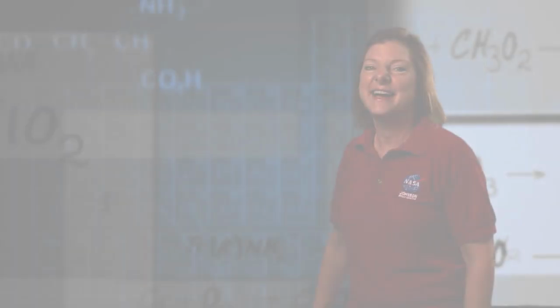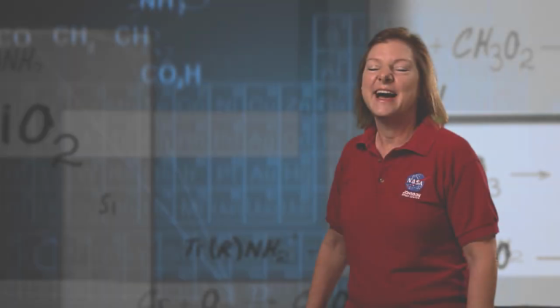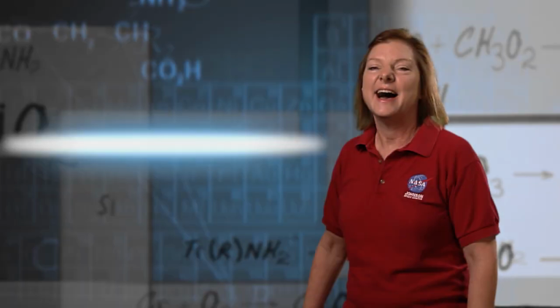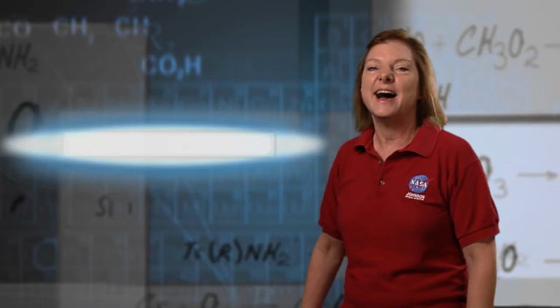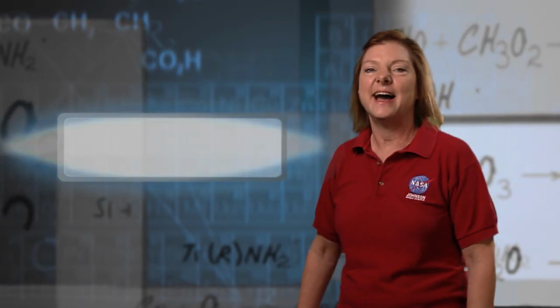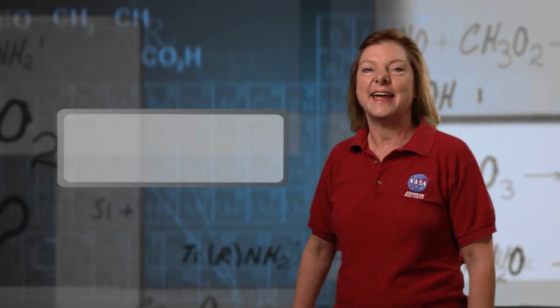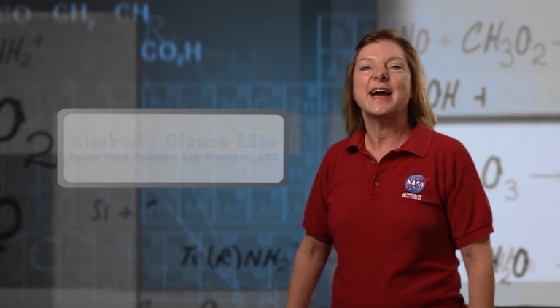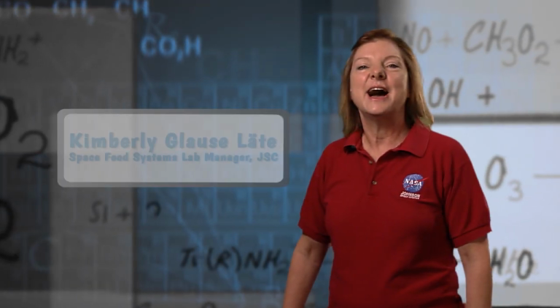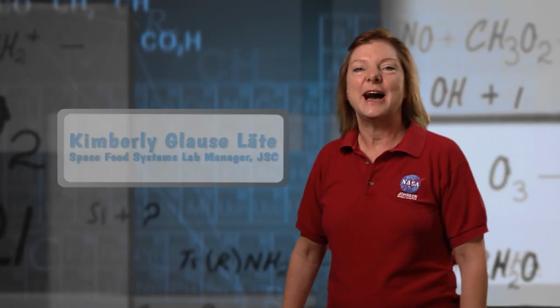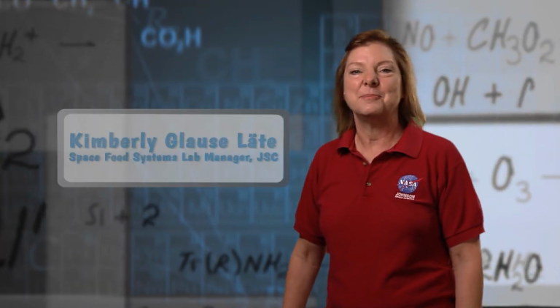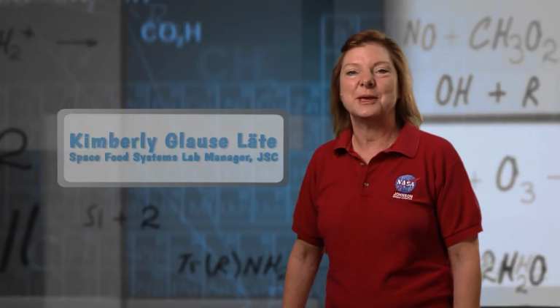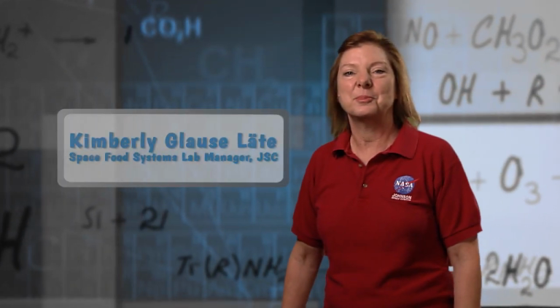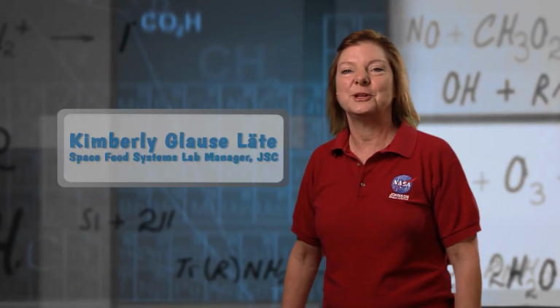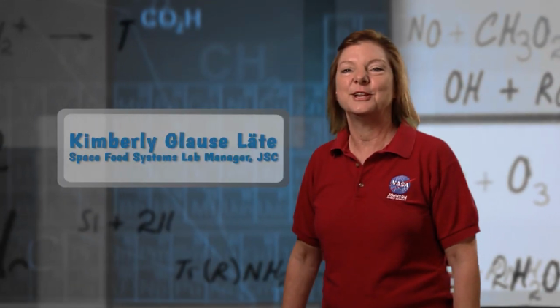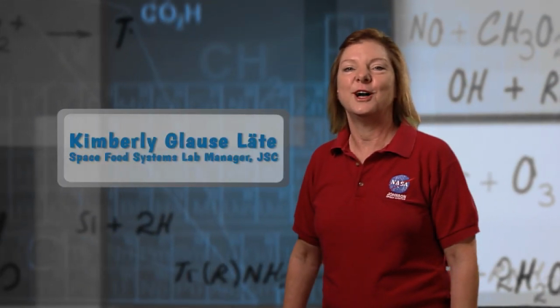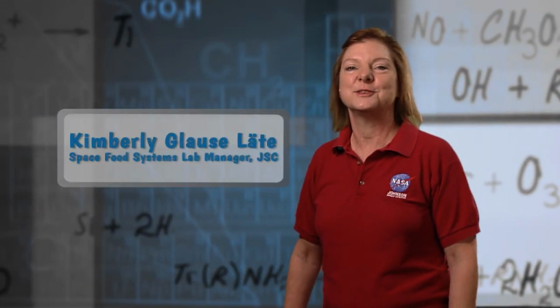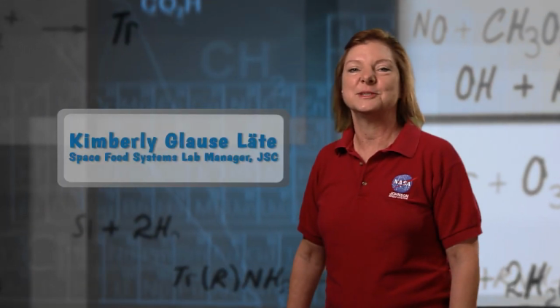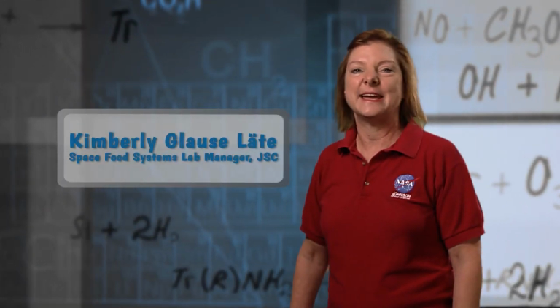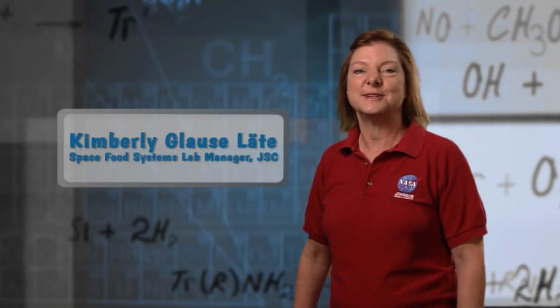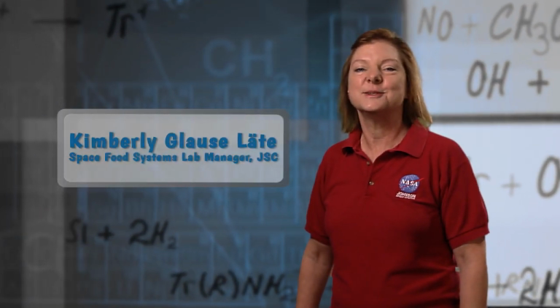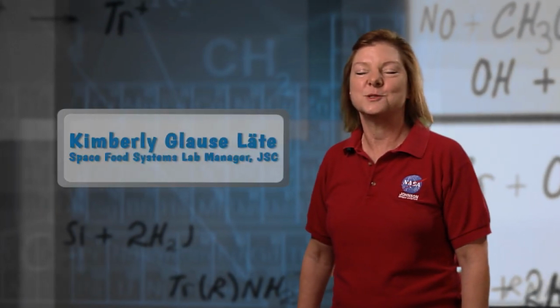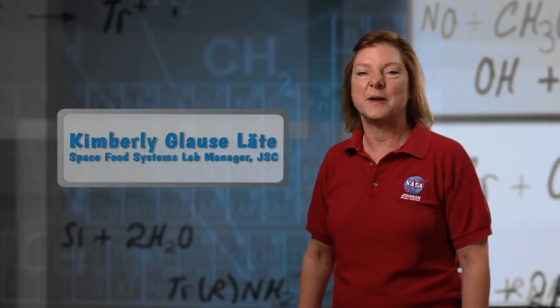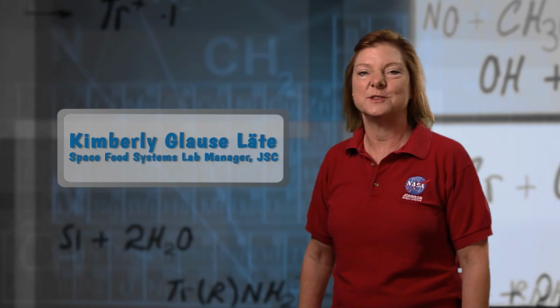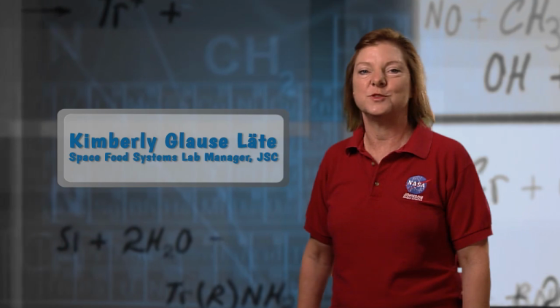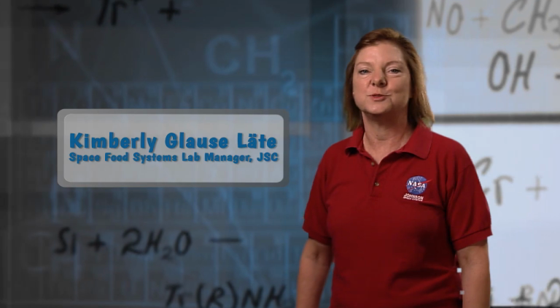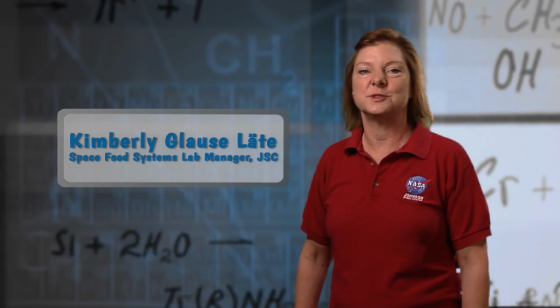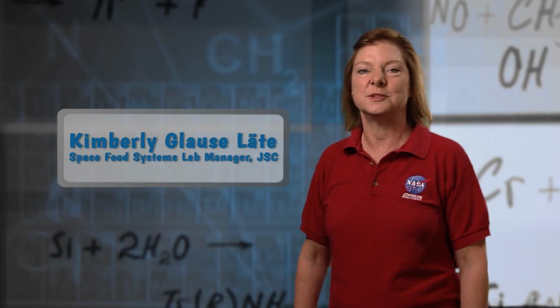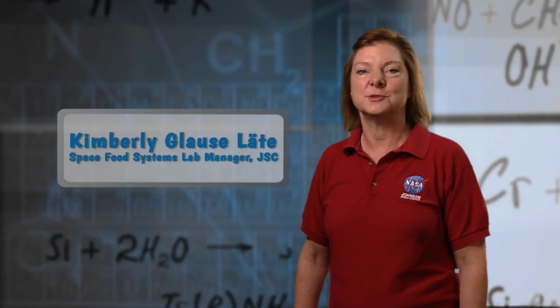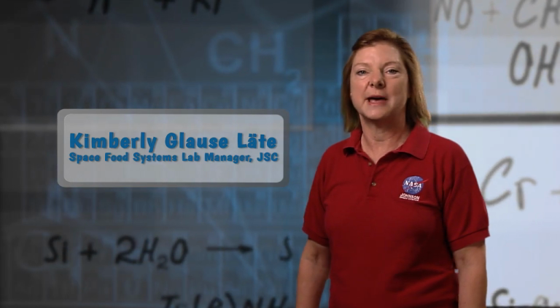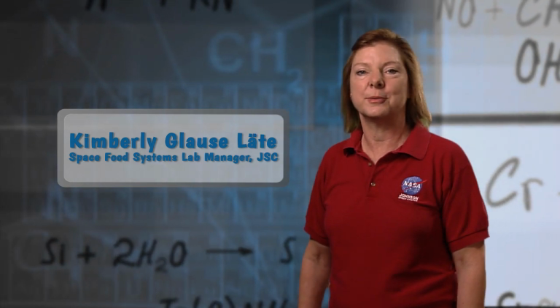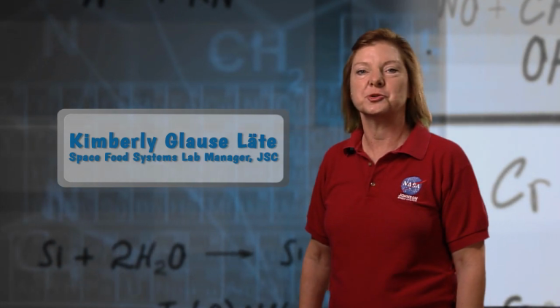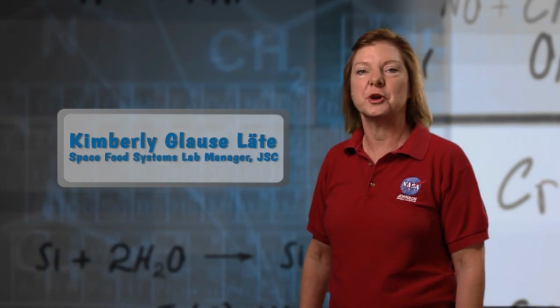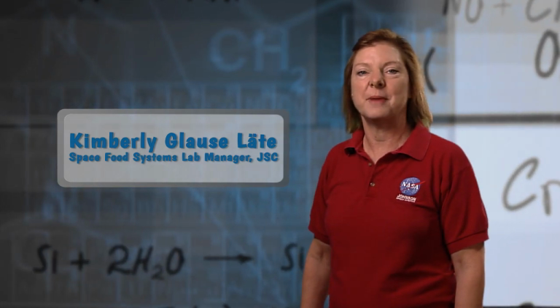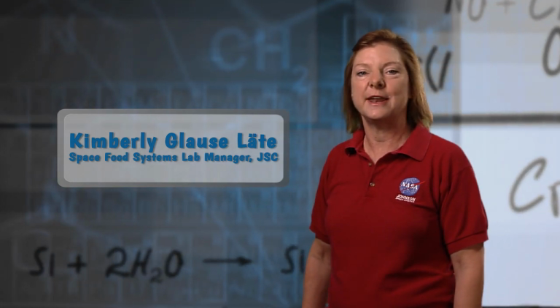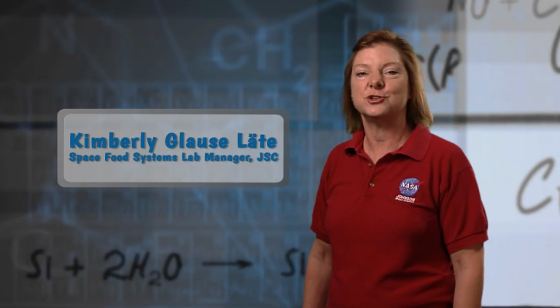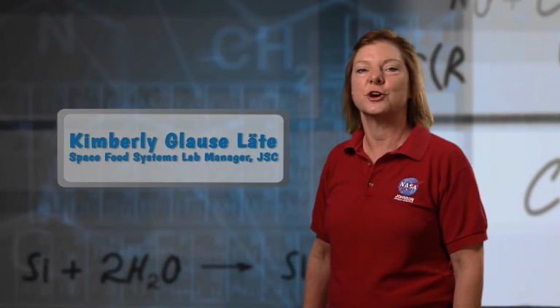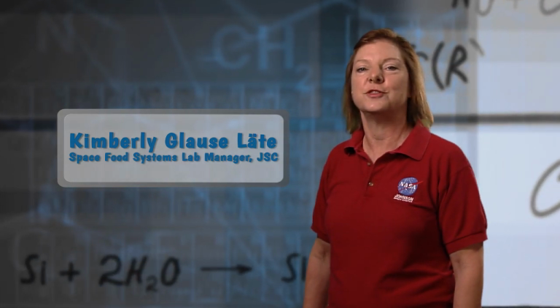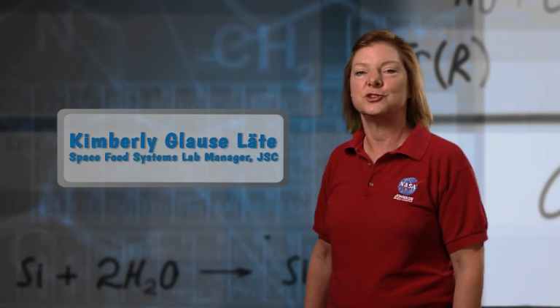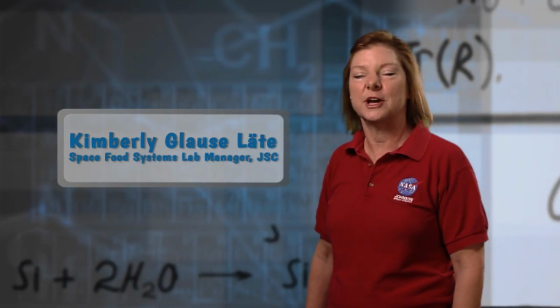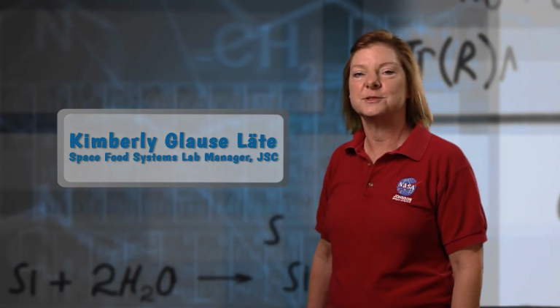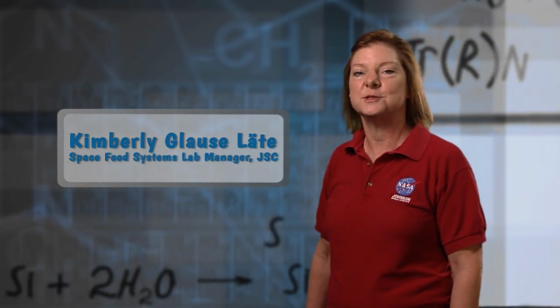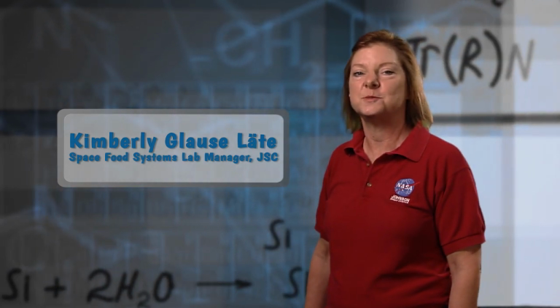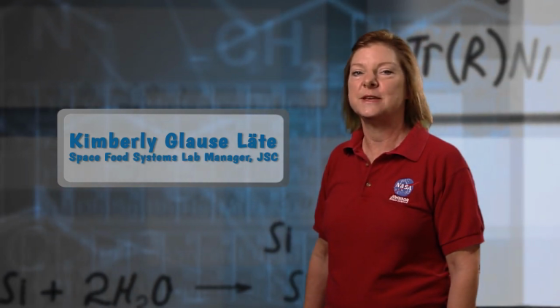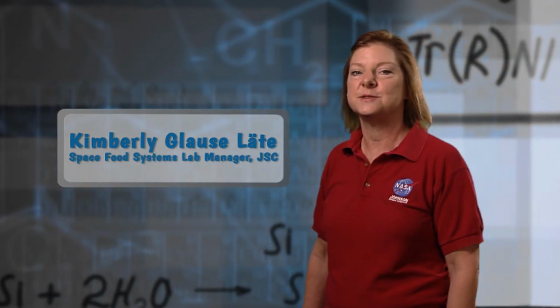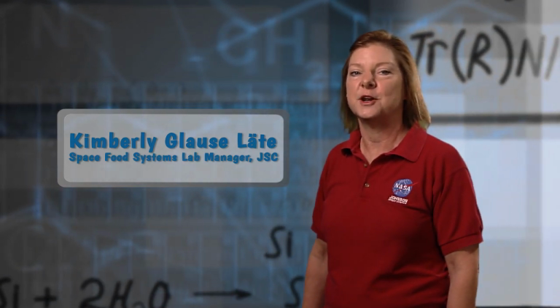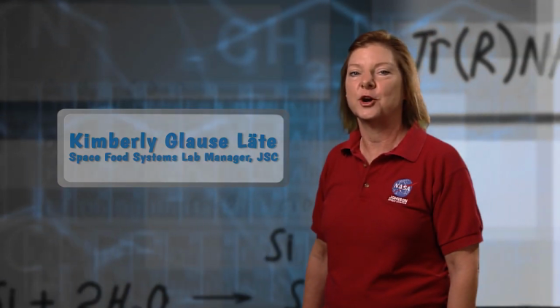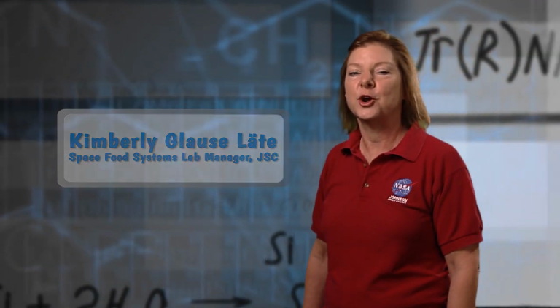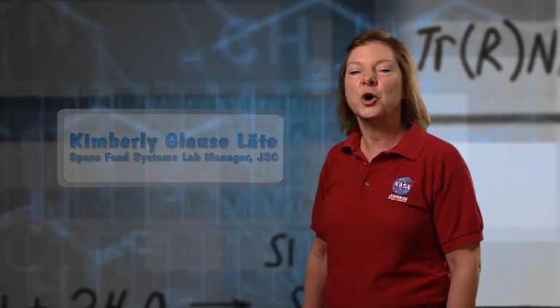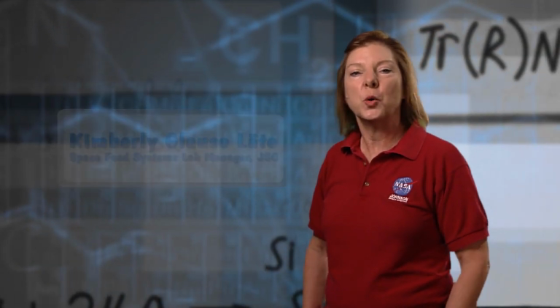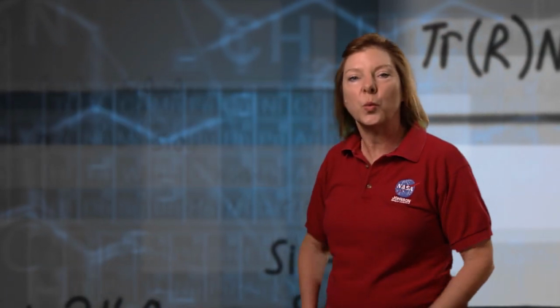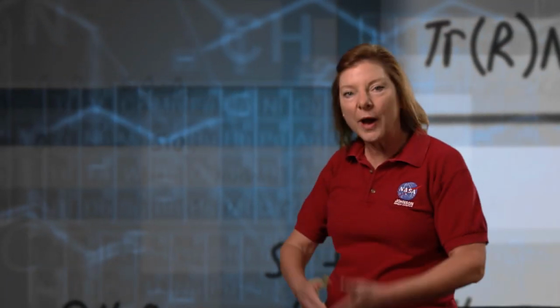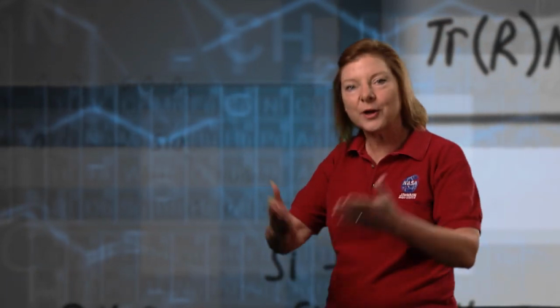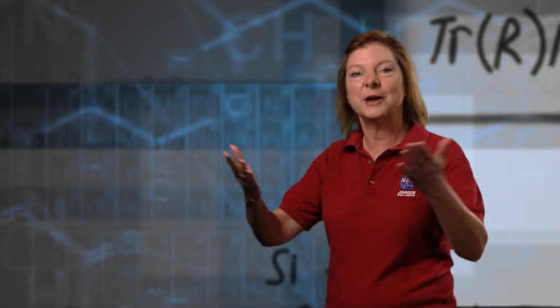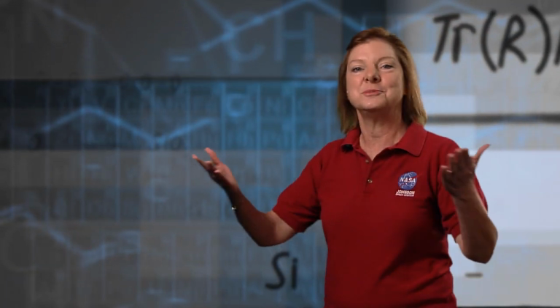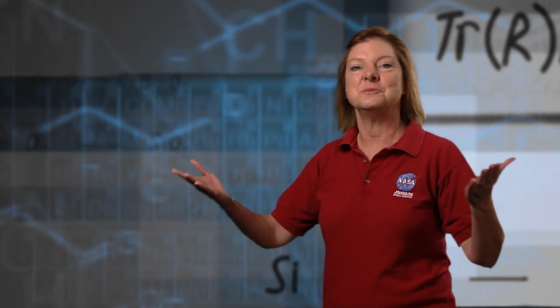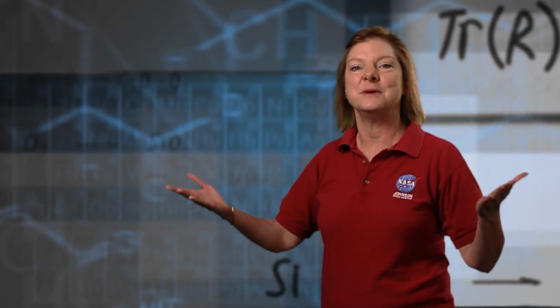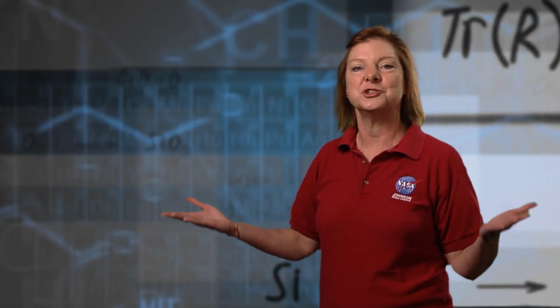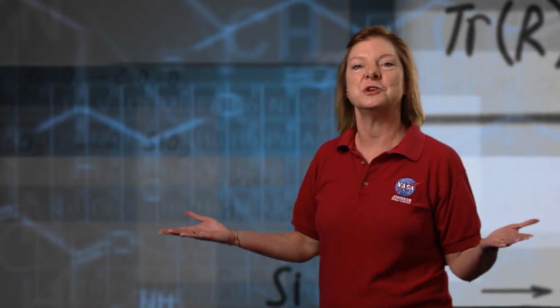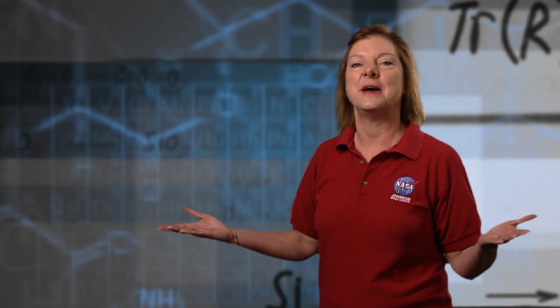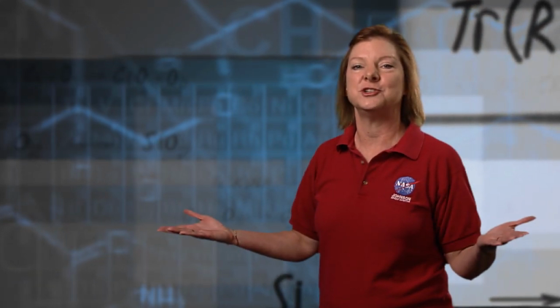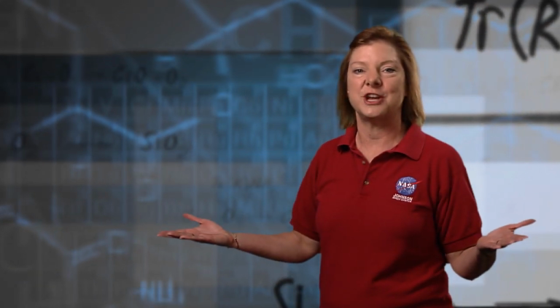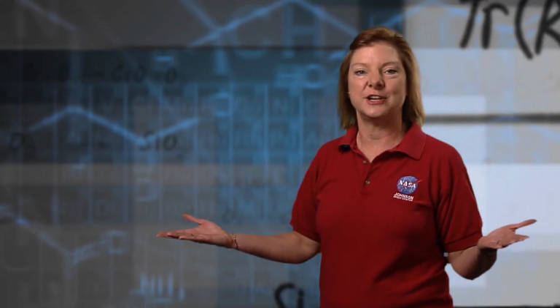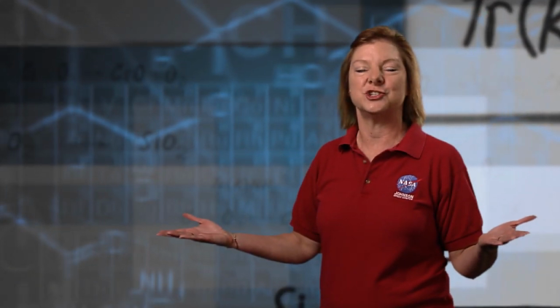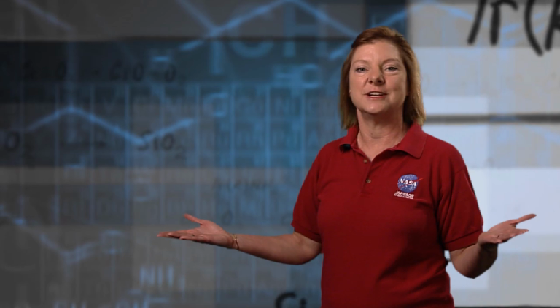Hi, I'm Kimberly Gloss-Late, Space Food Systems Laboratory Manager at the Johnson Space Center. Welcome to Mission Imagination.